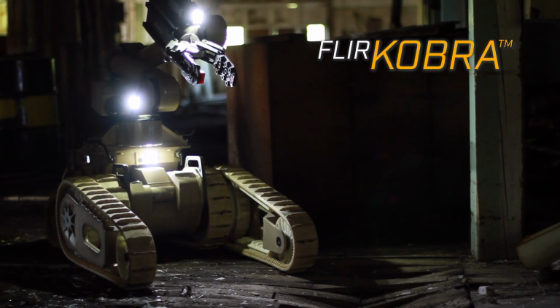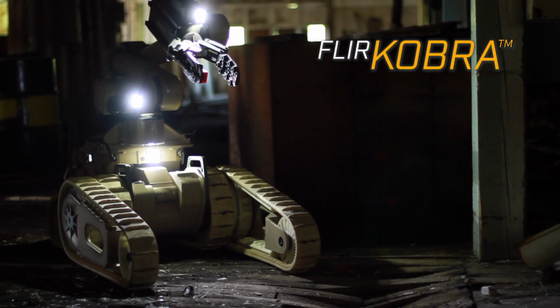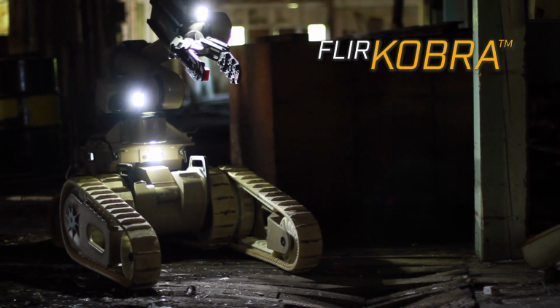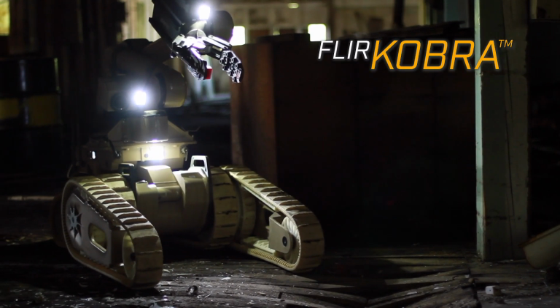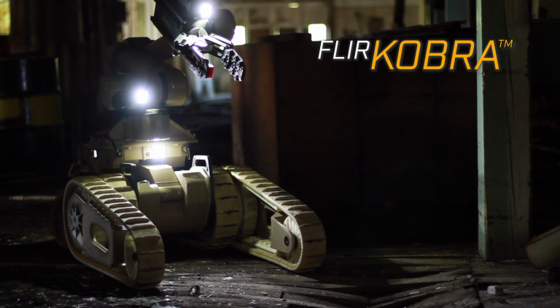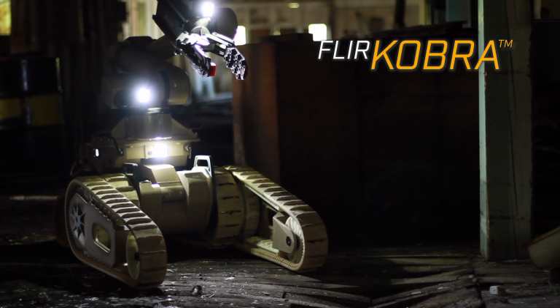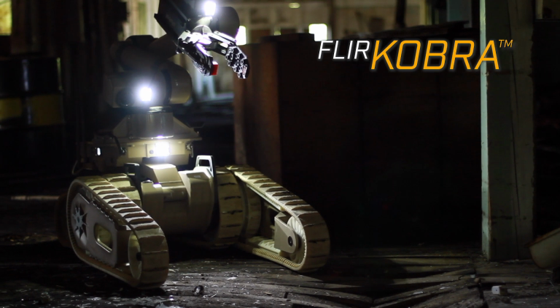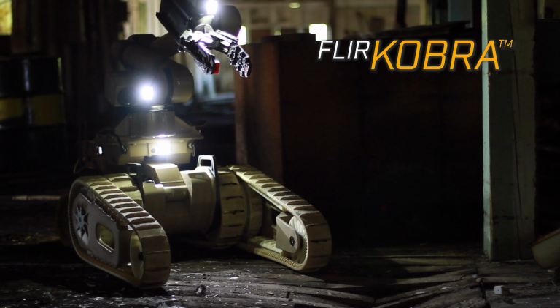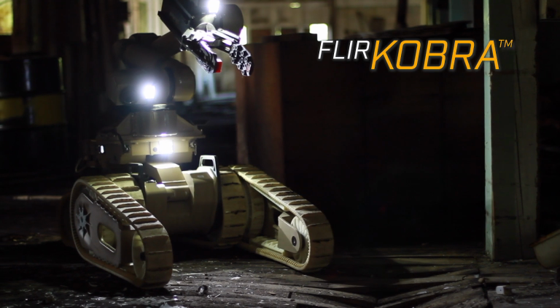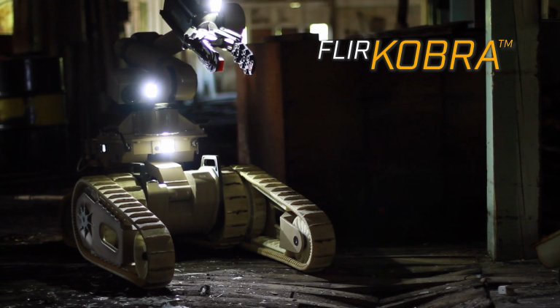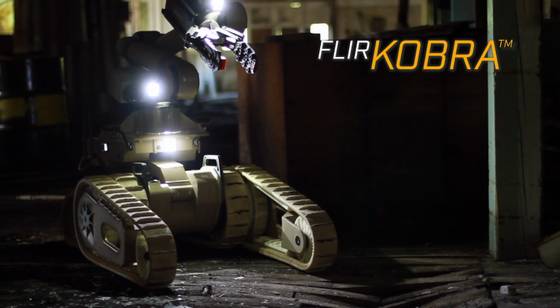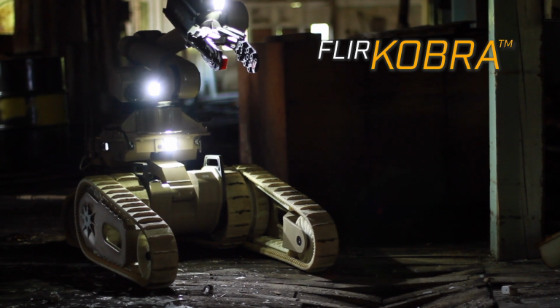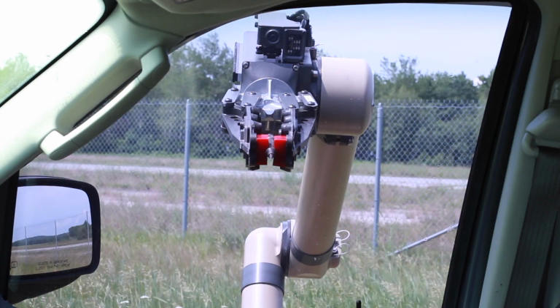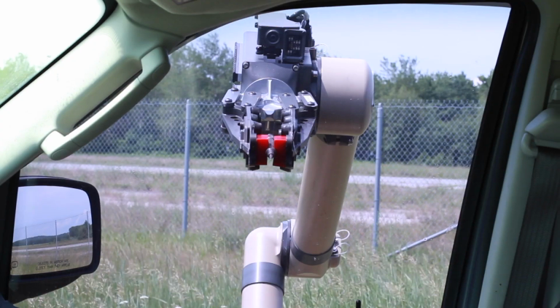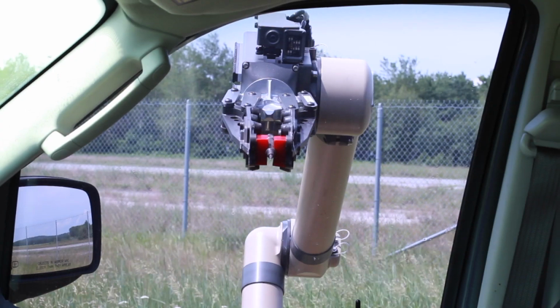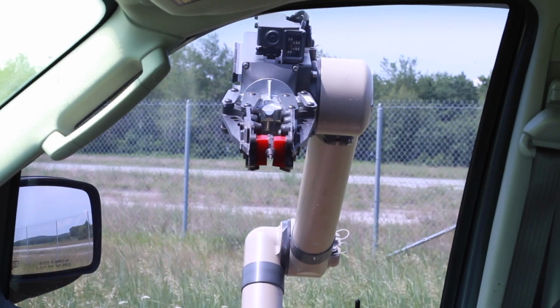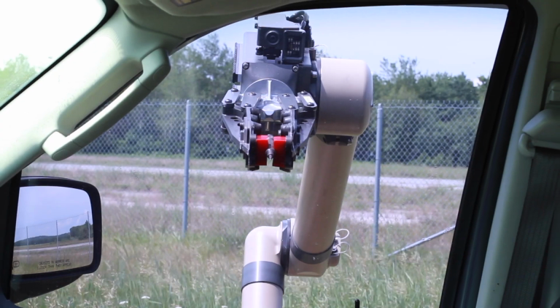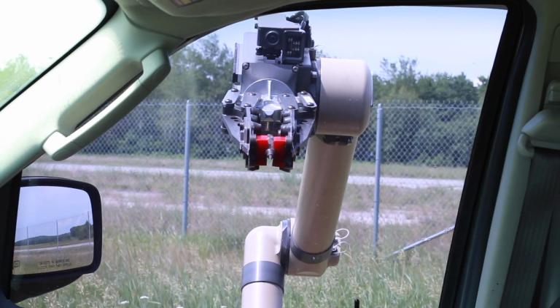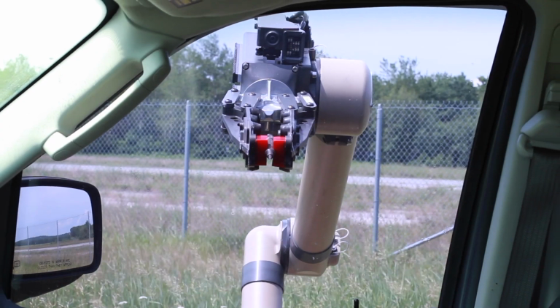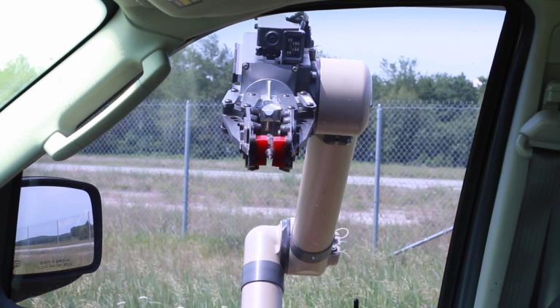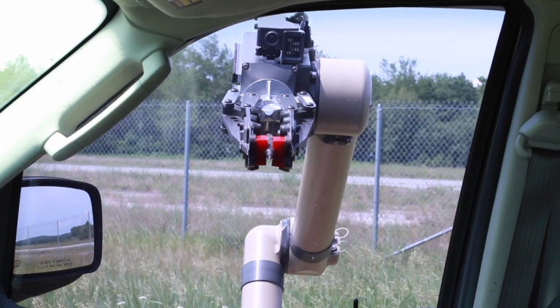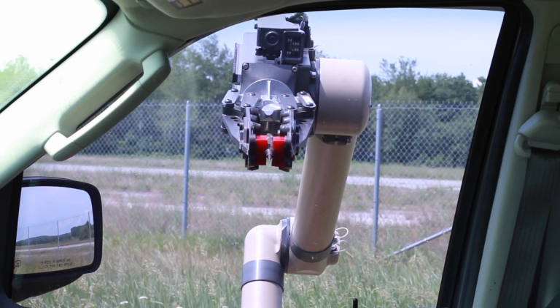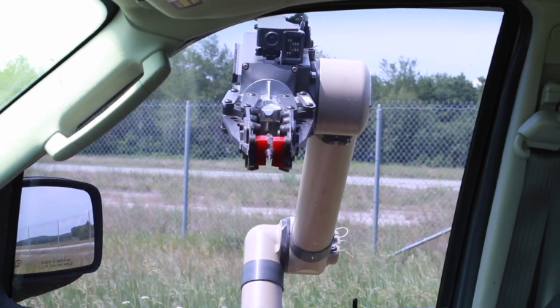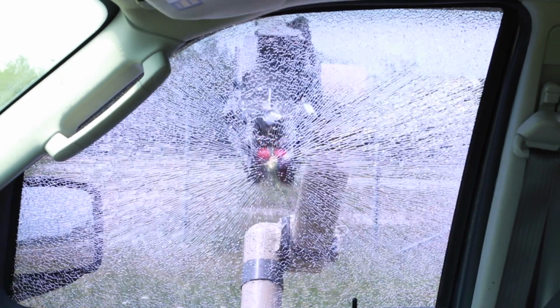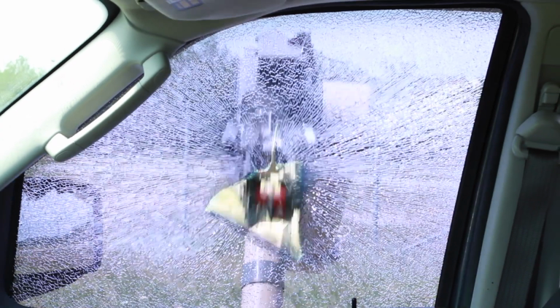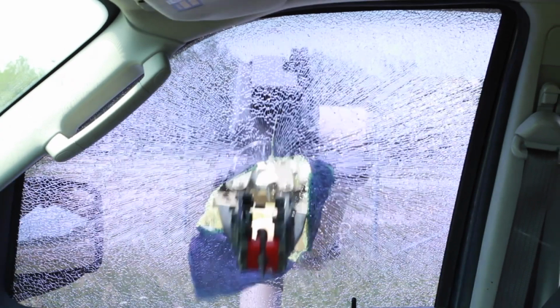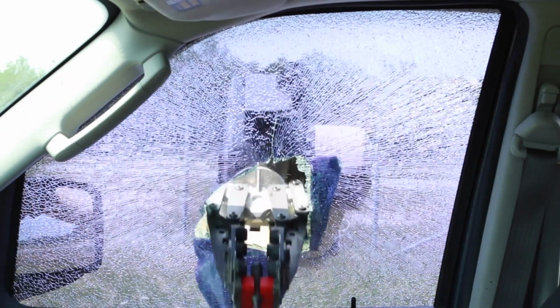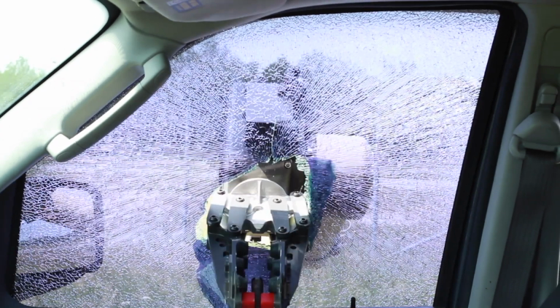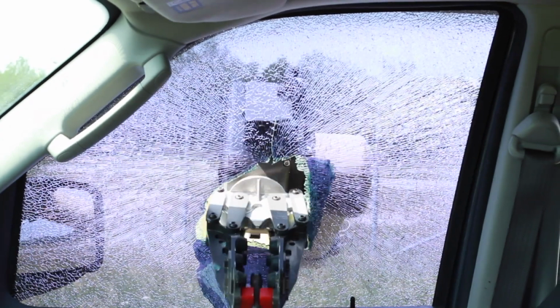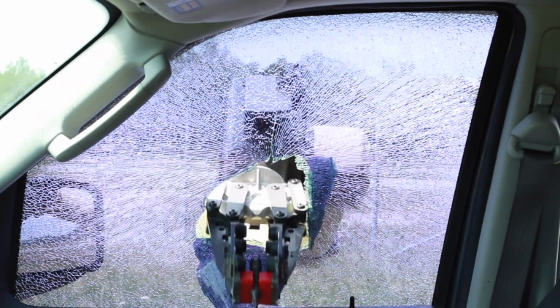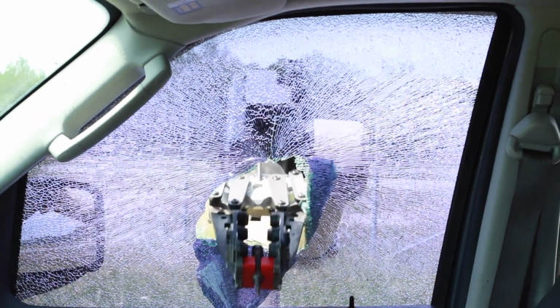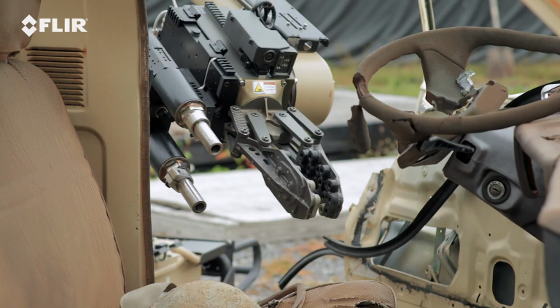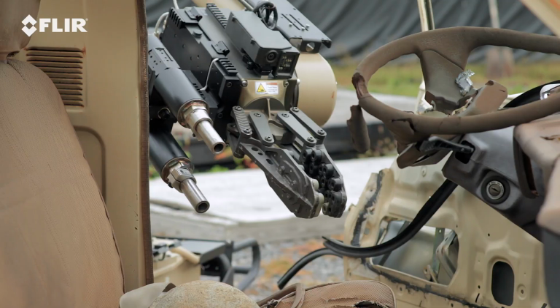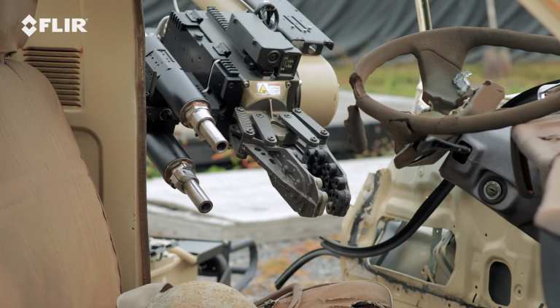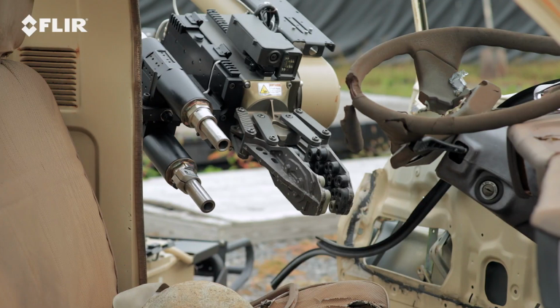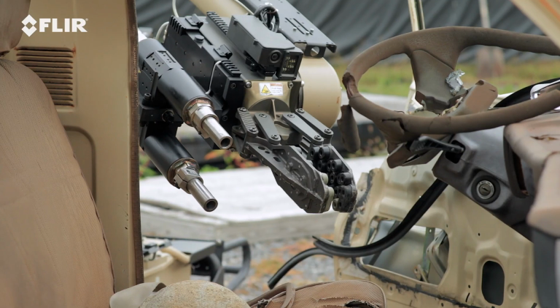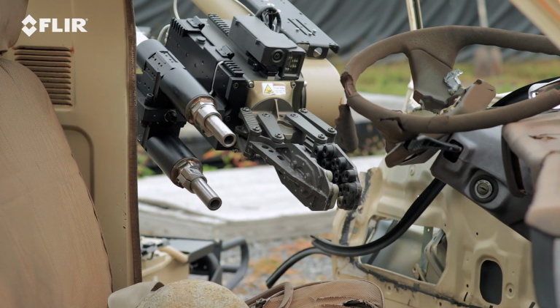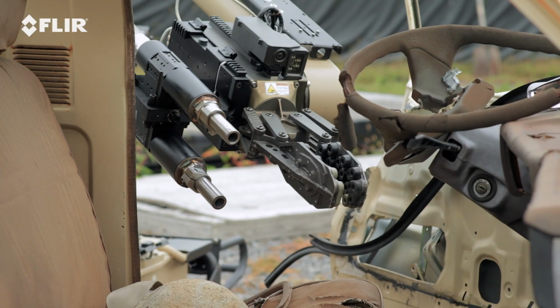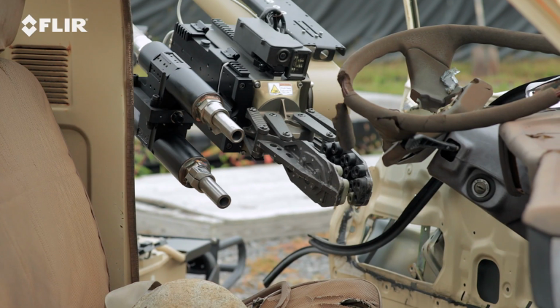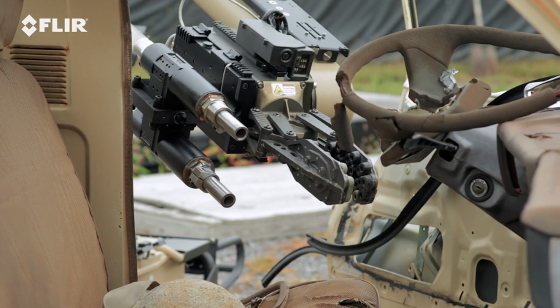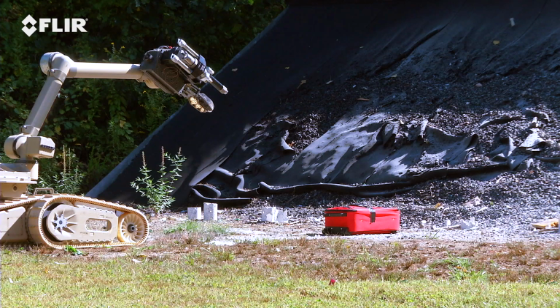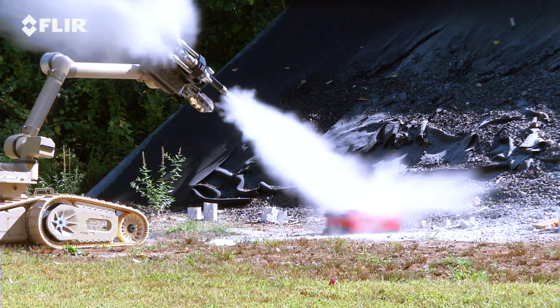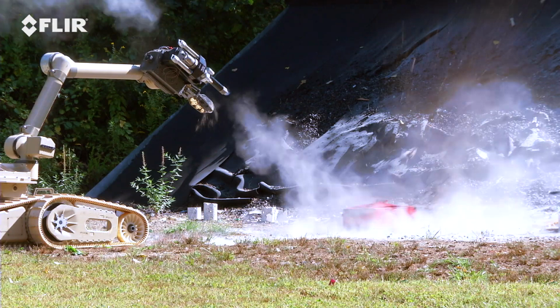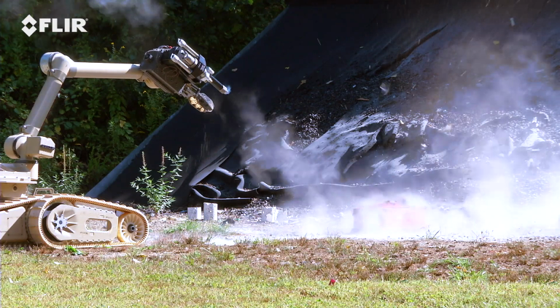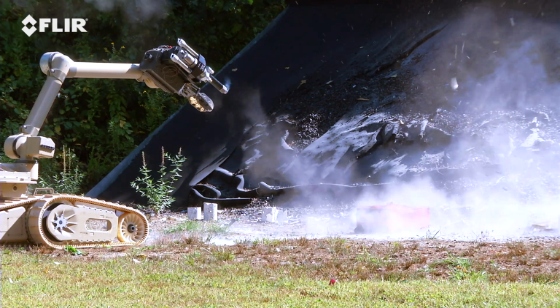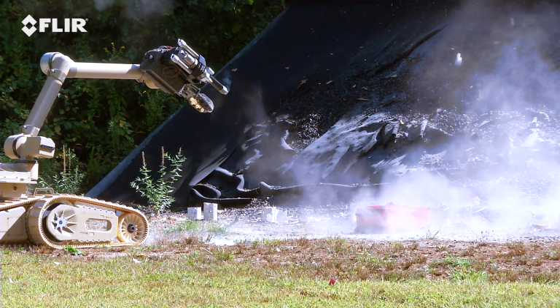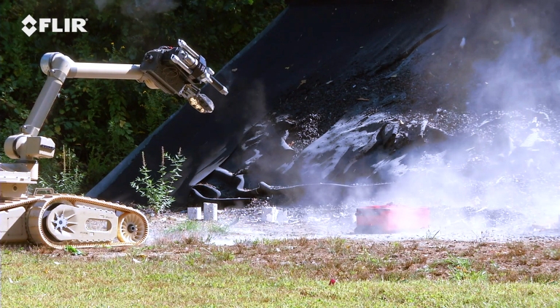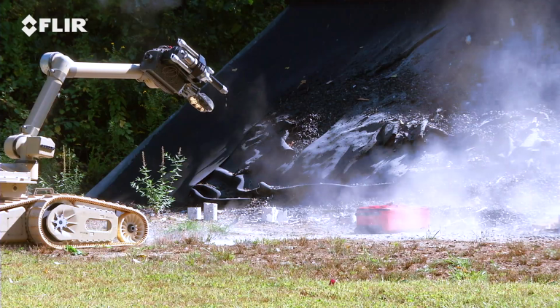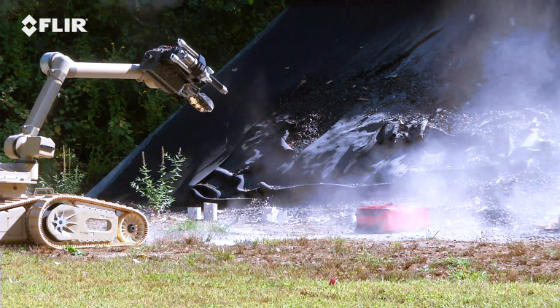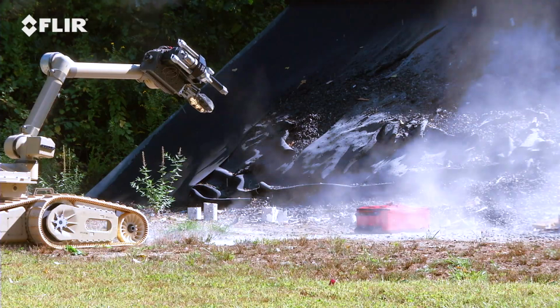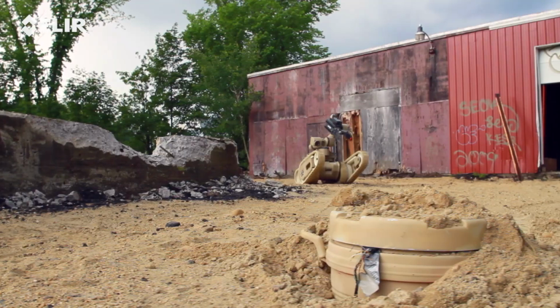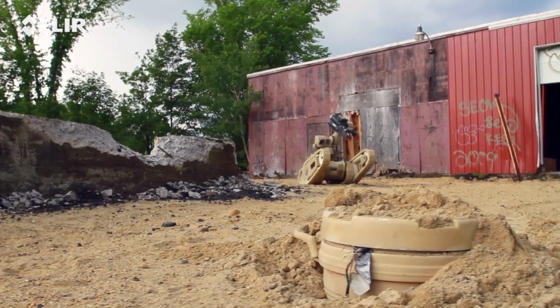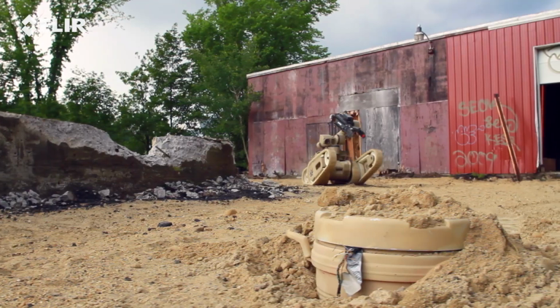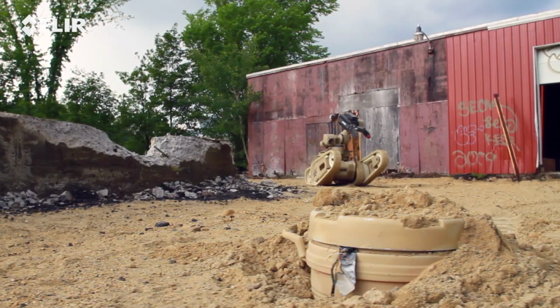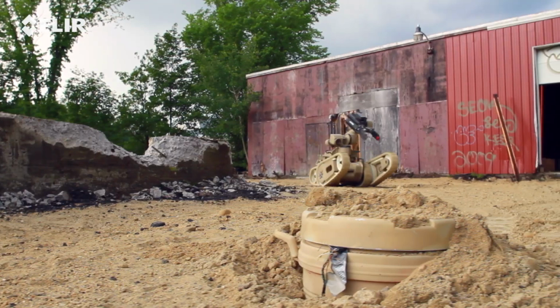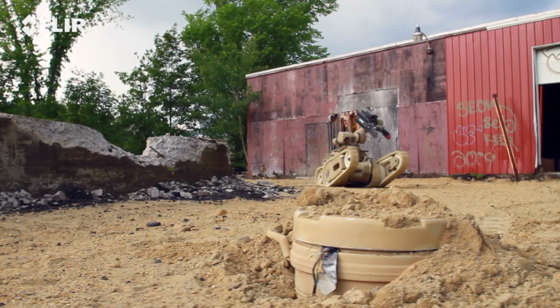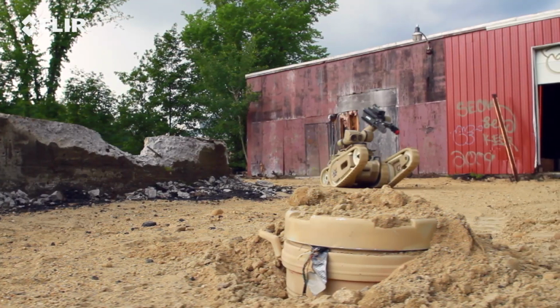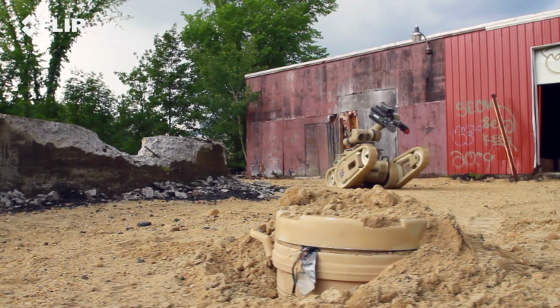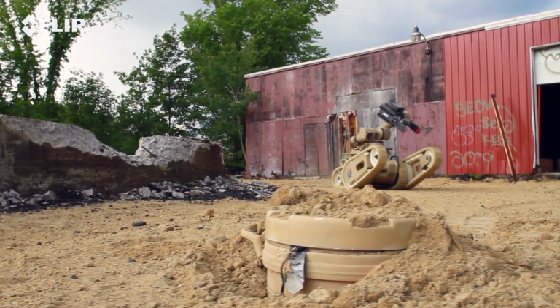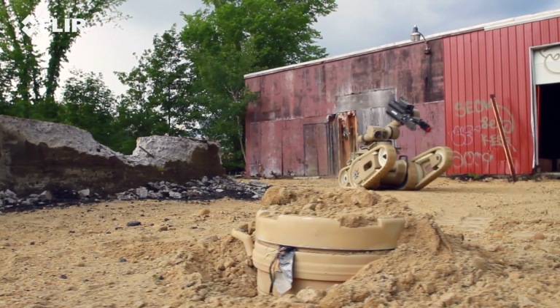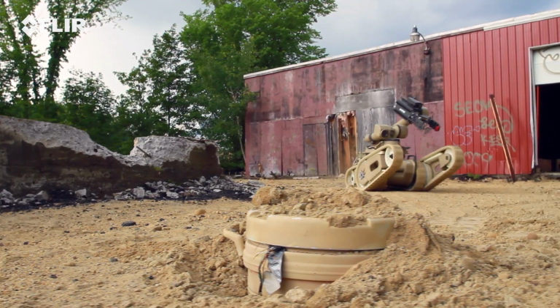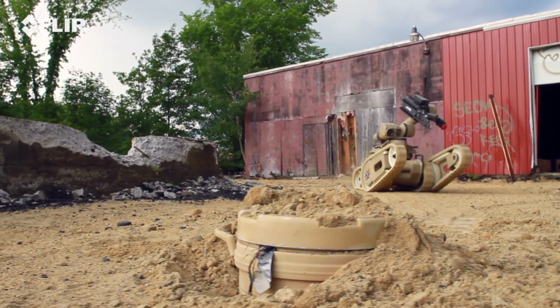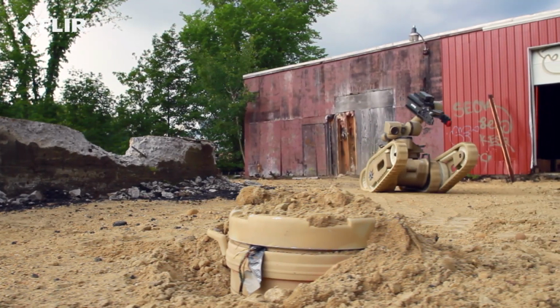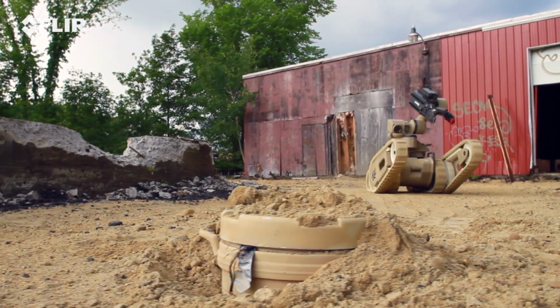The FLIR Cobra allows you to access, inspect, and defeat threats, all from a safe standoff distance.